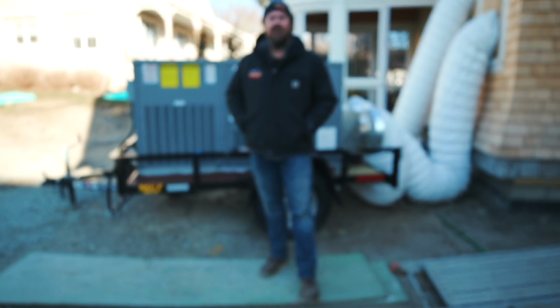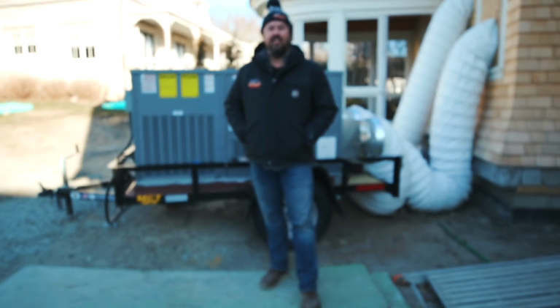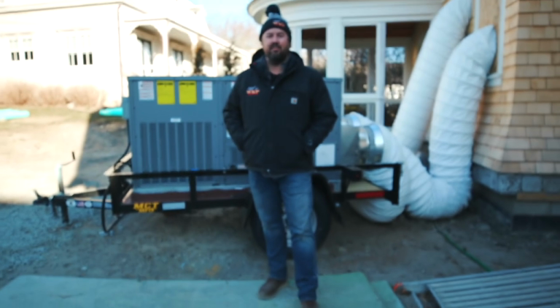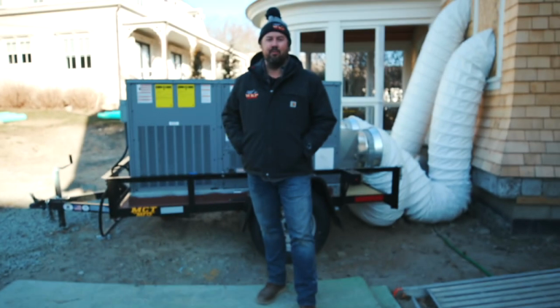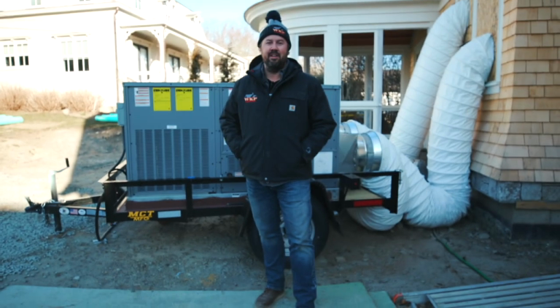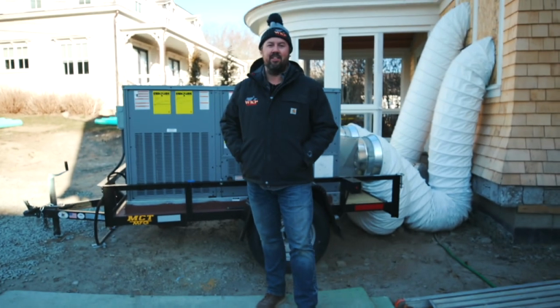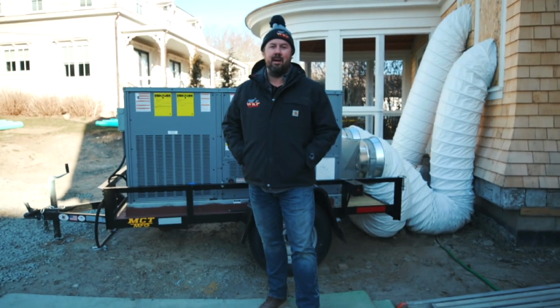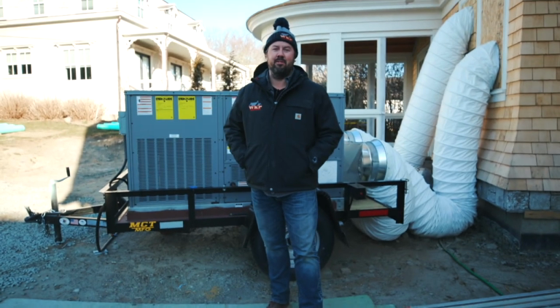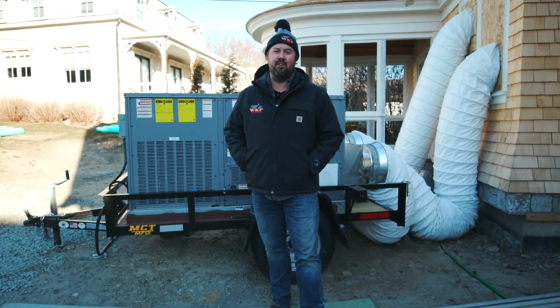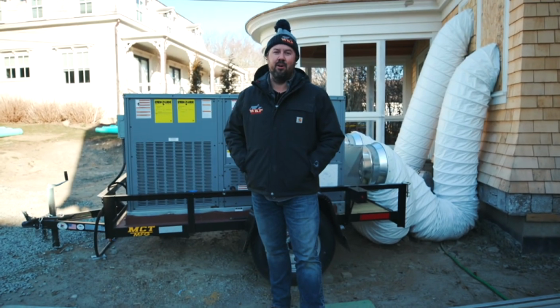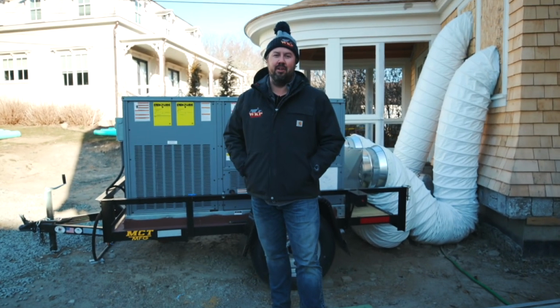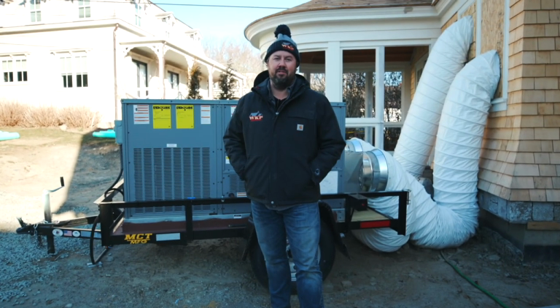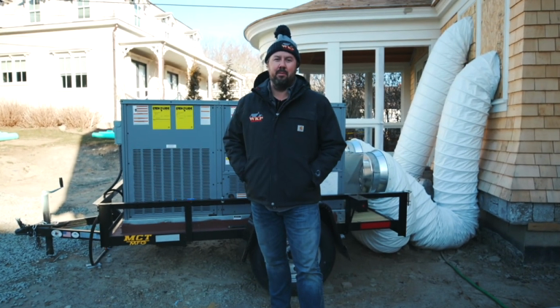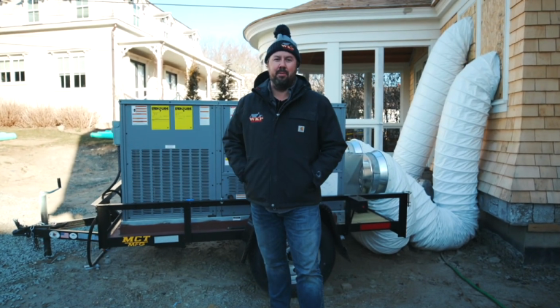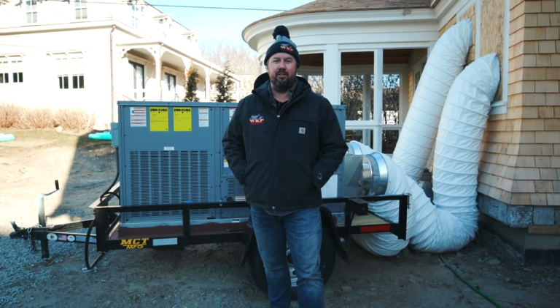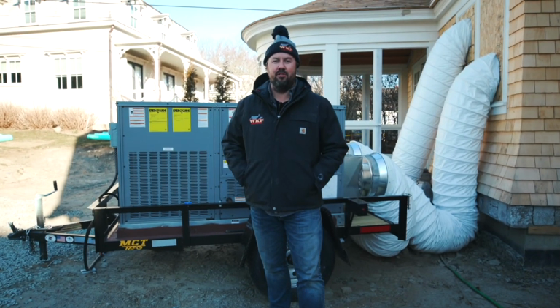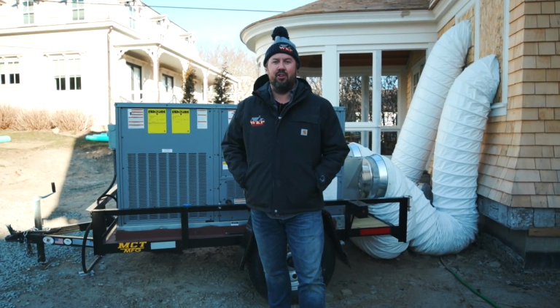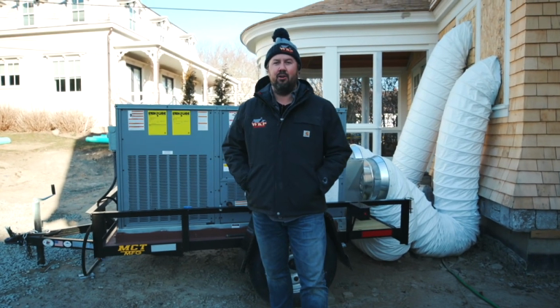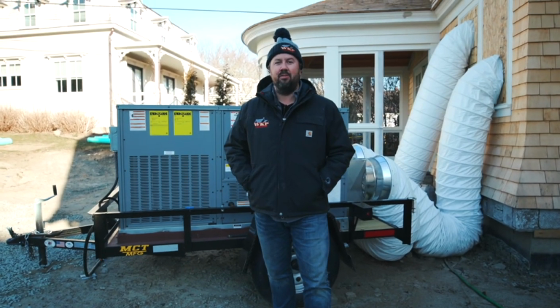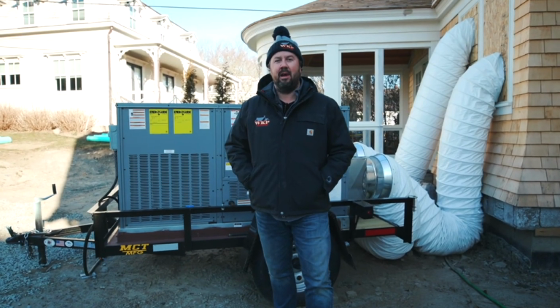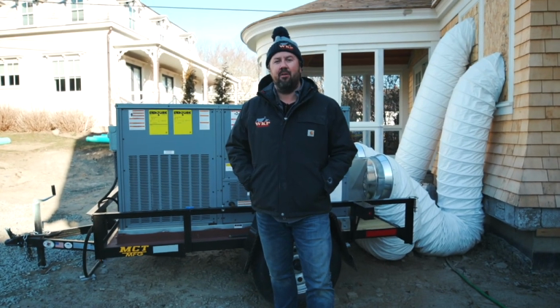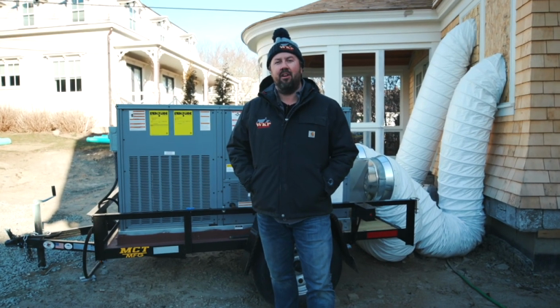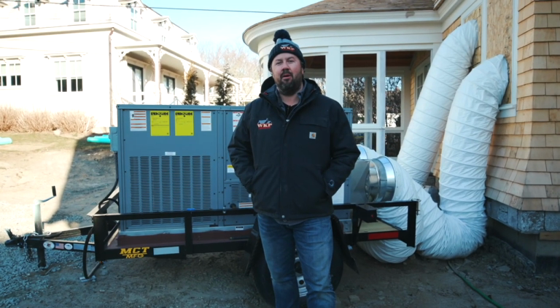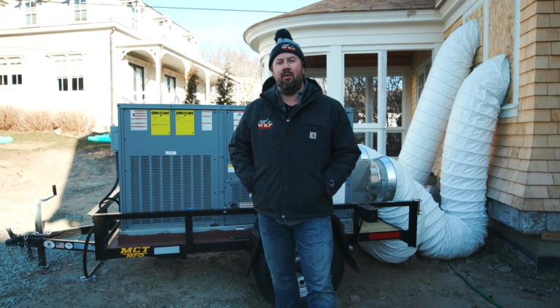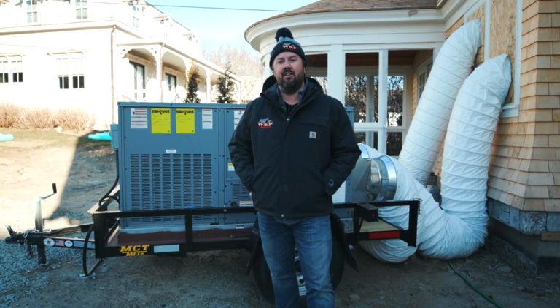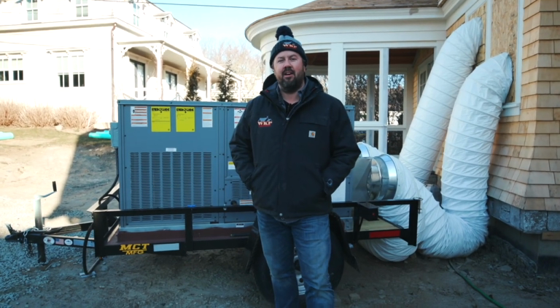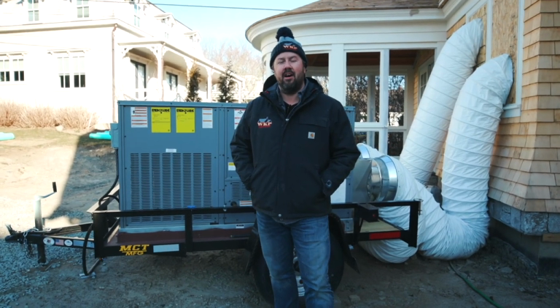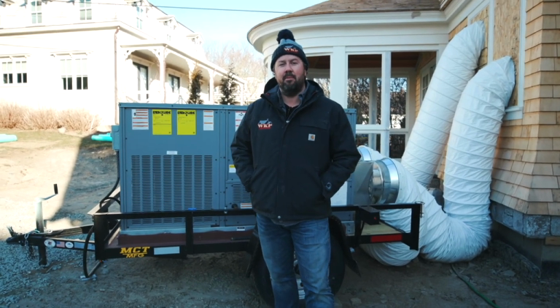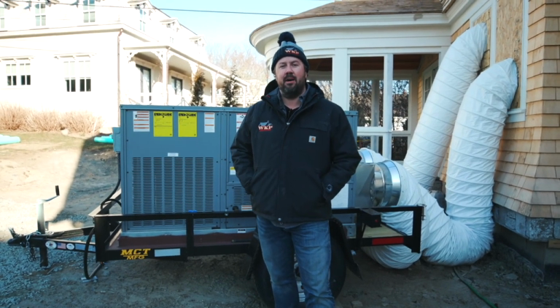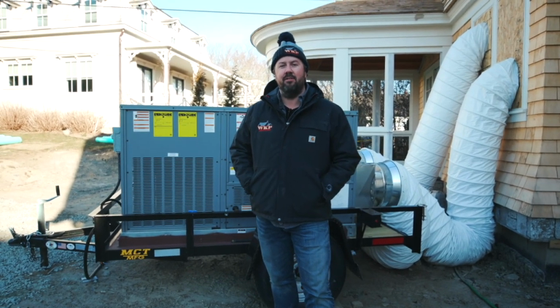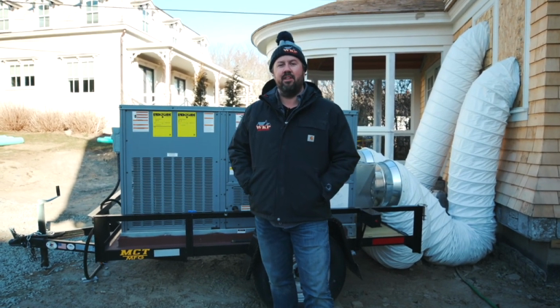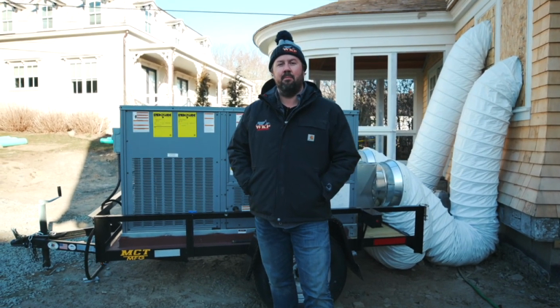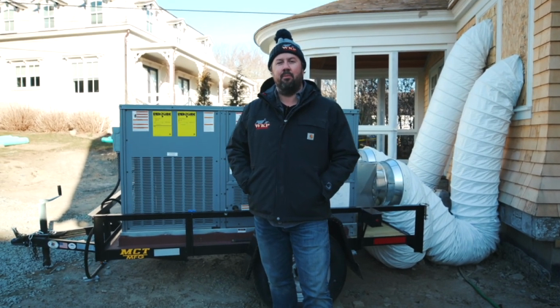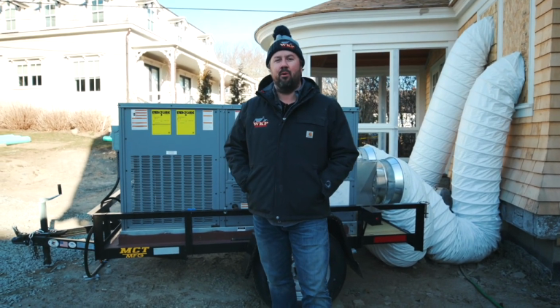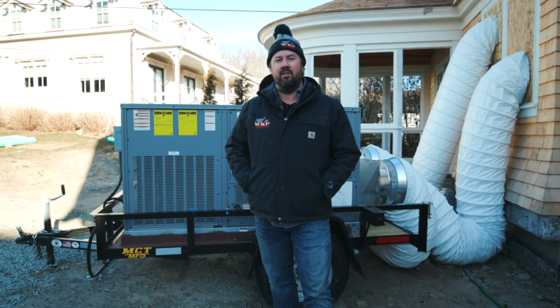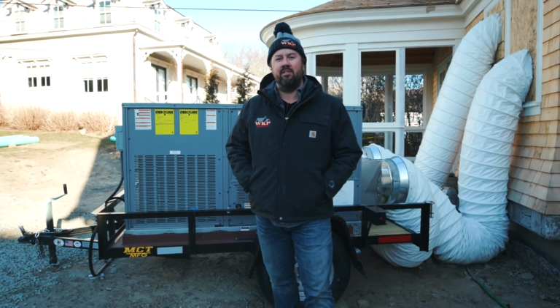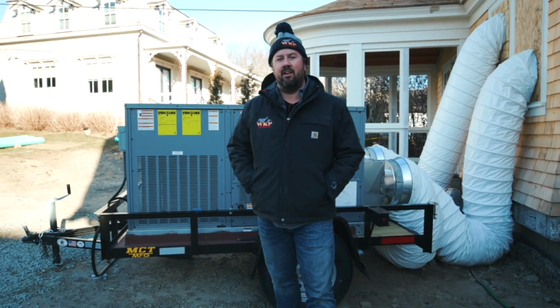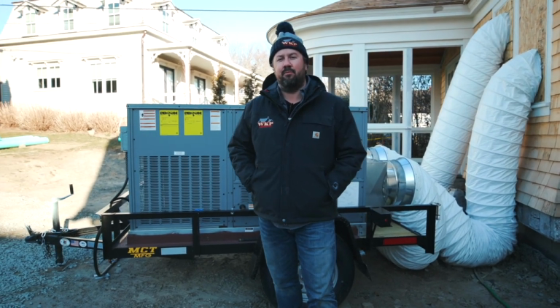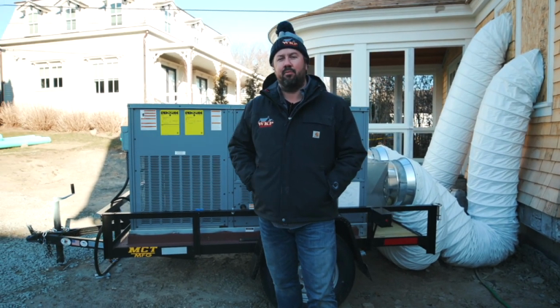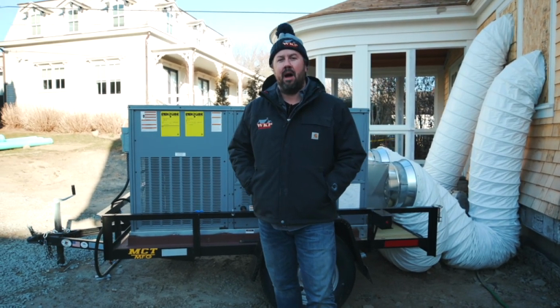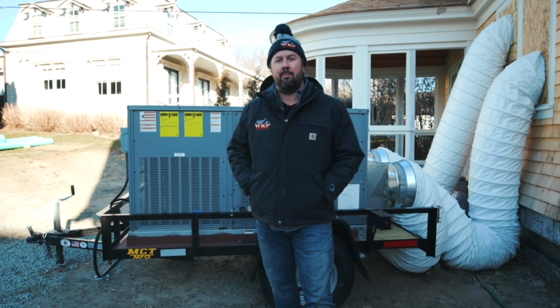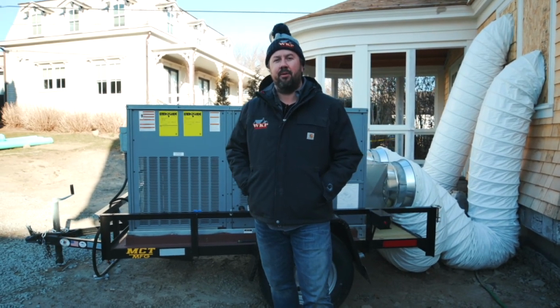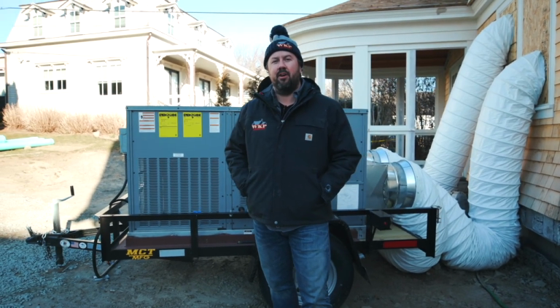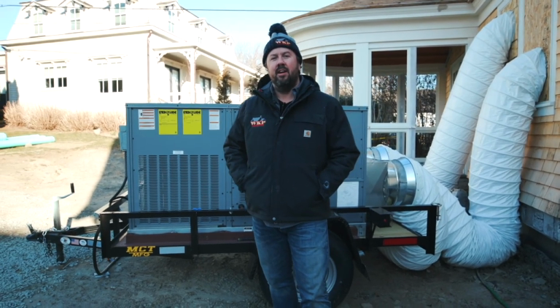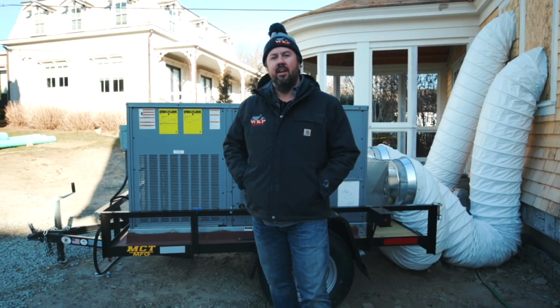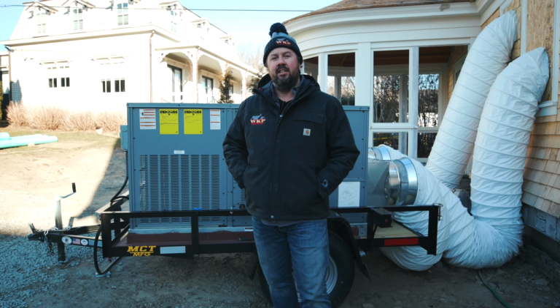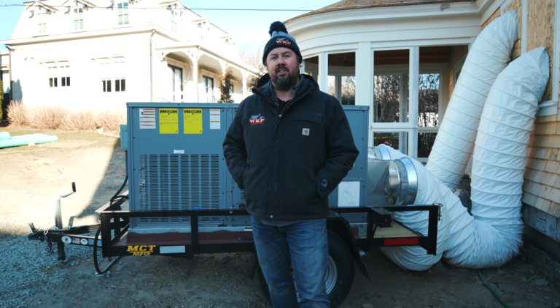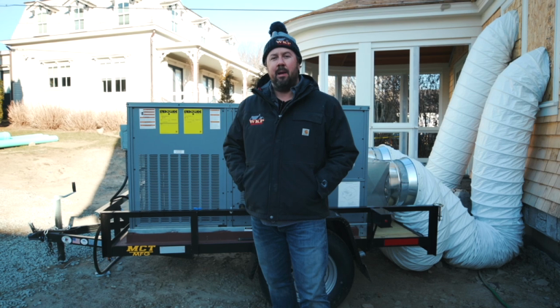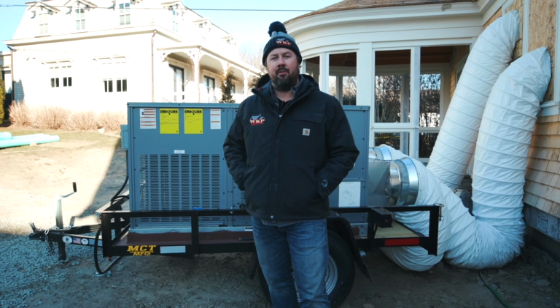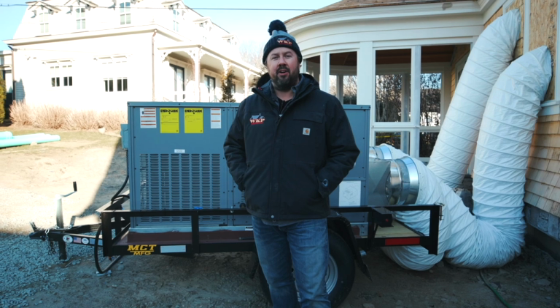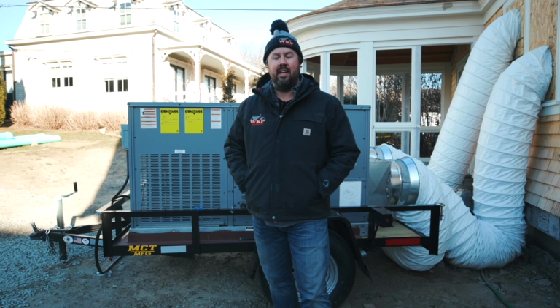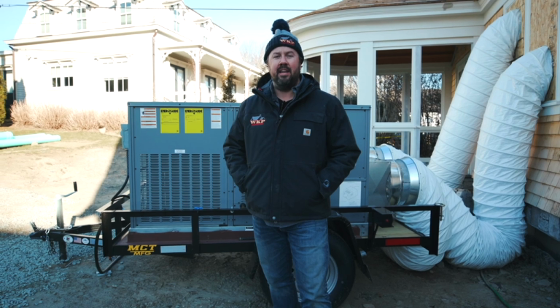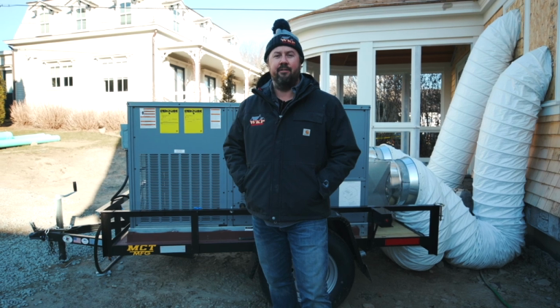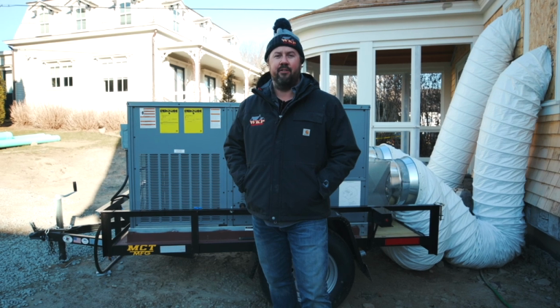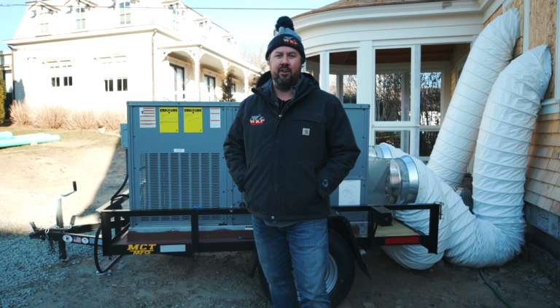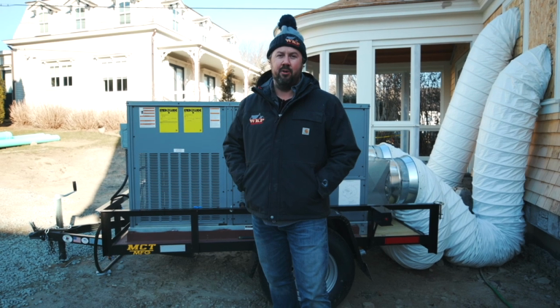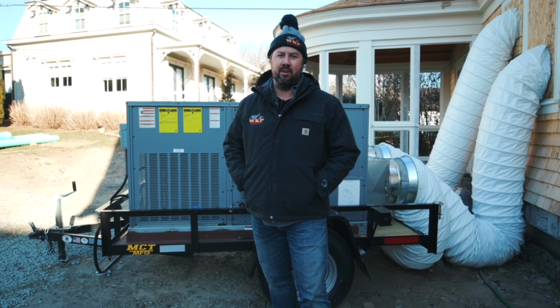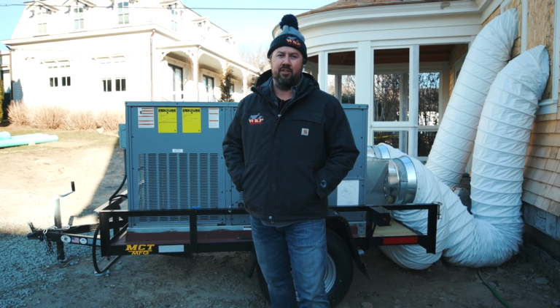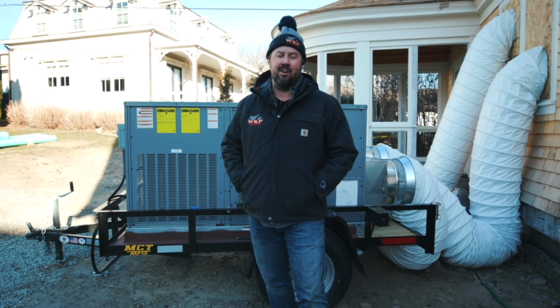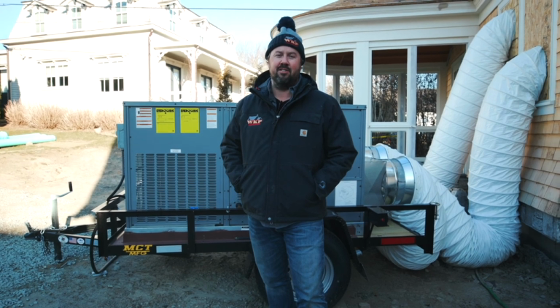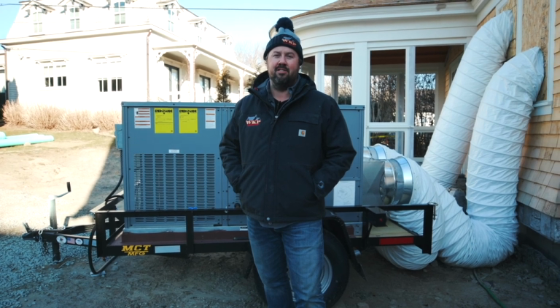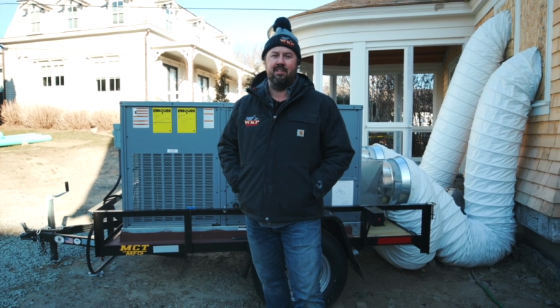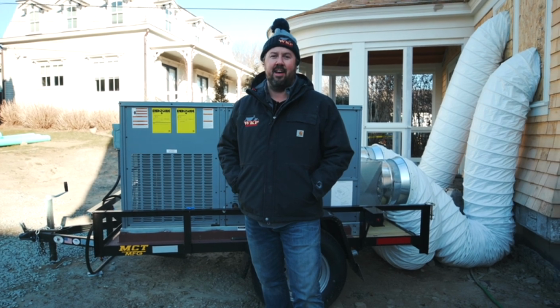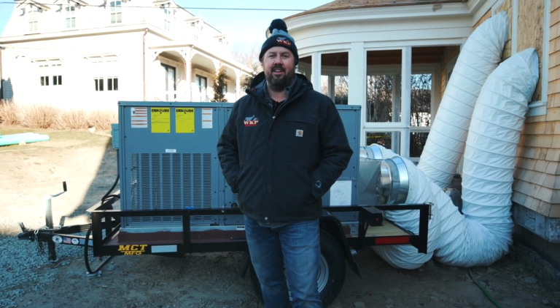On this week's episode of the Build Show Network, I want to talk about the importance of proper temporary heating for a new construction site.